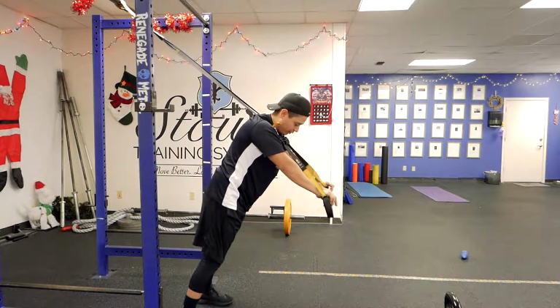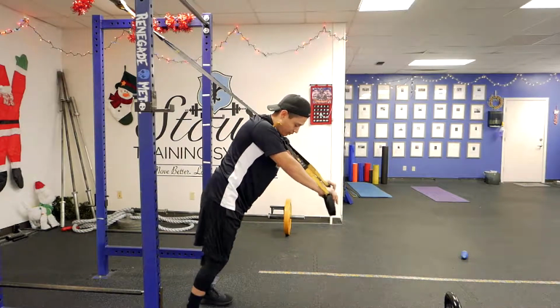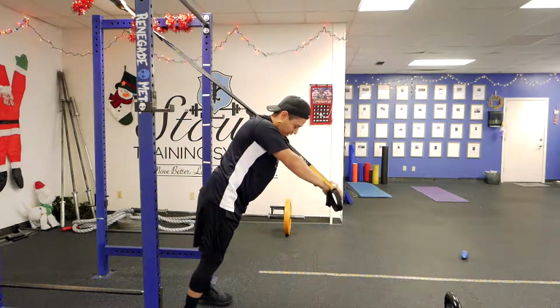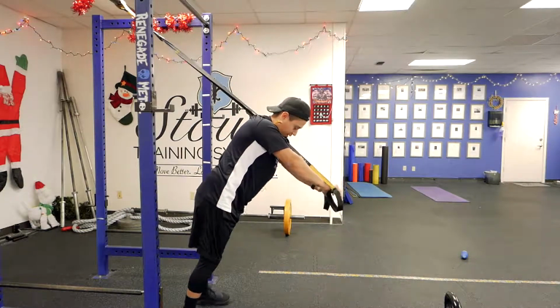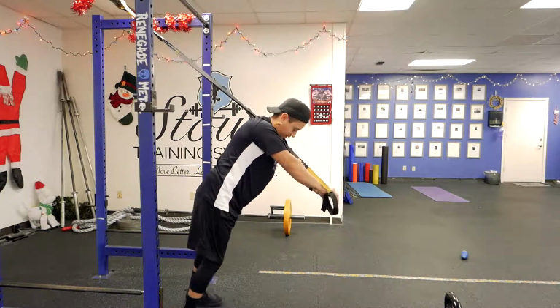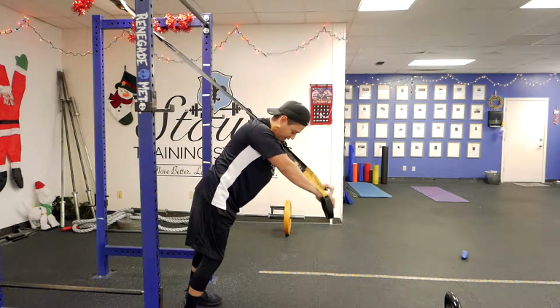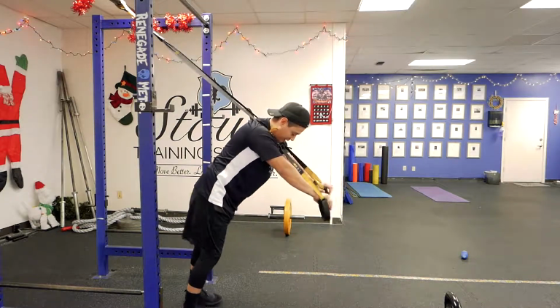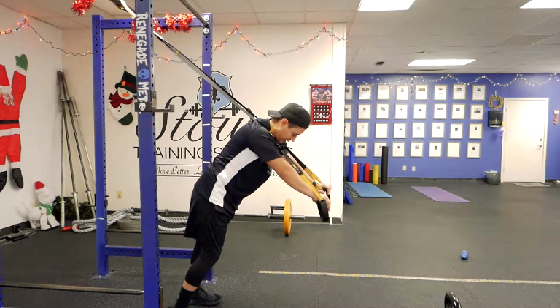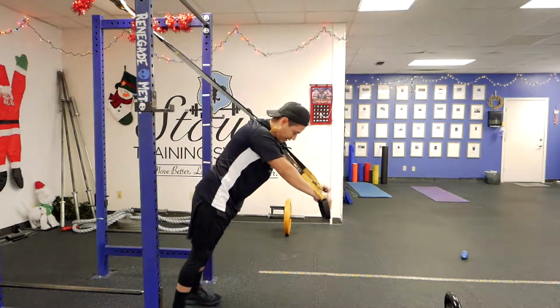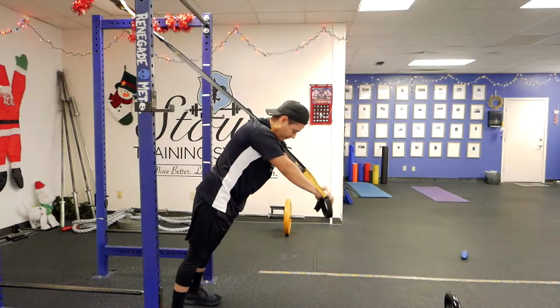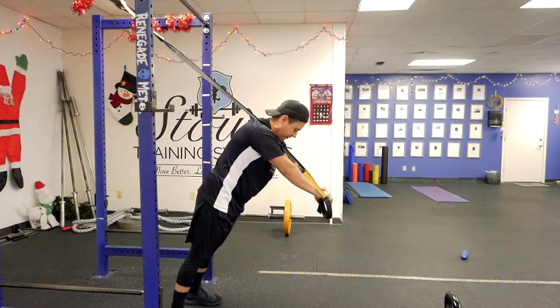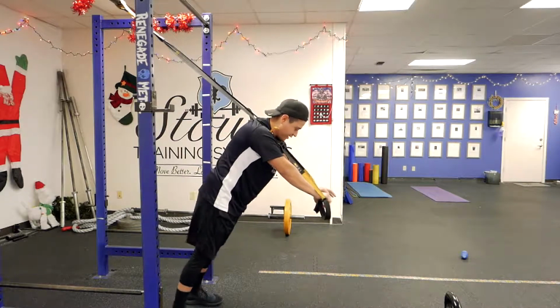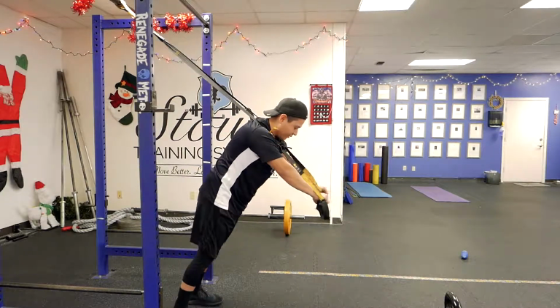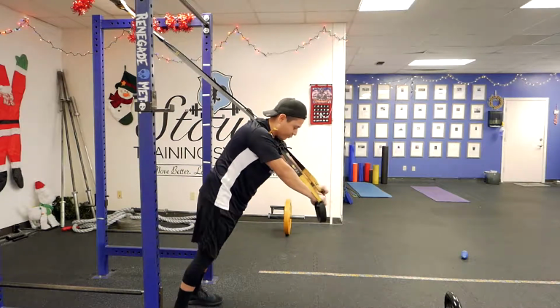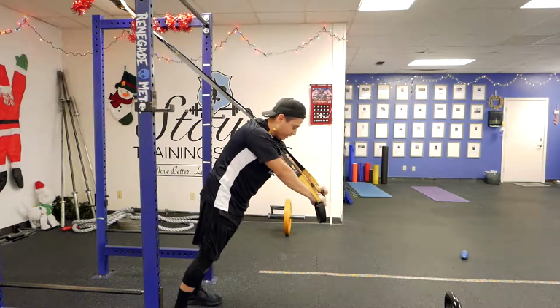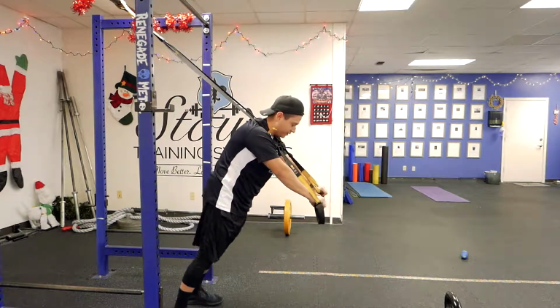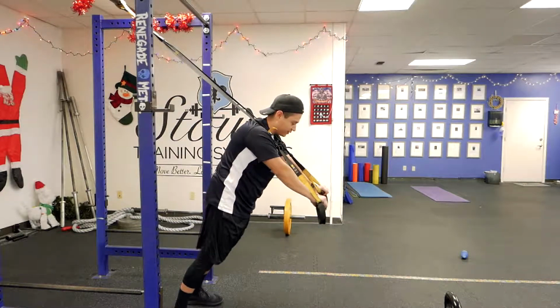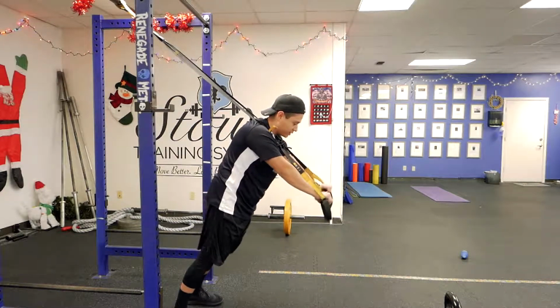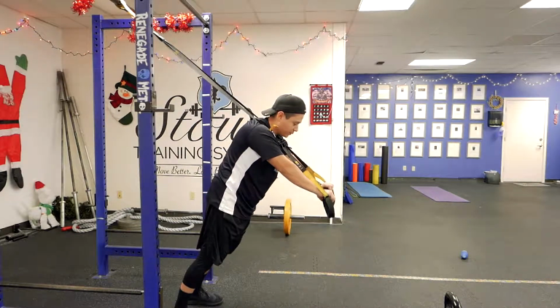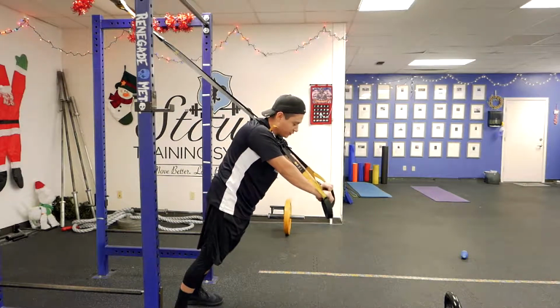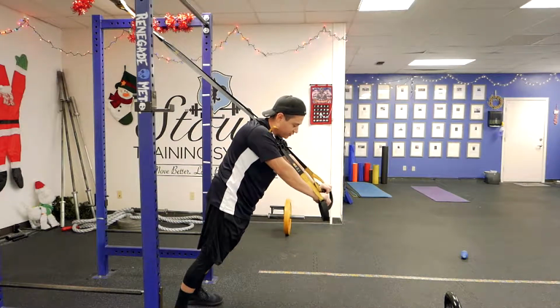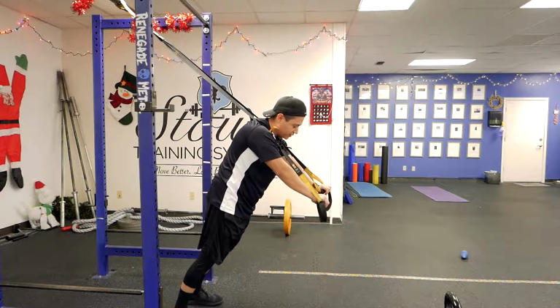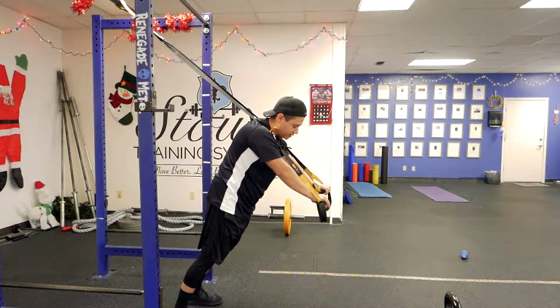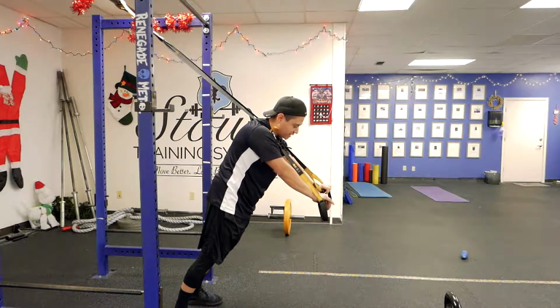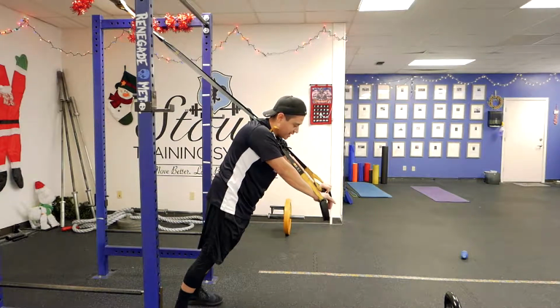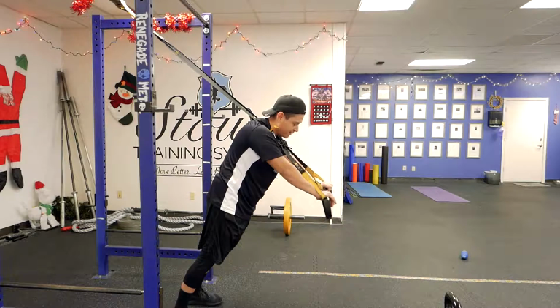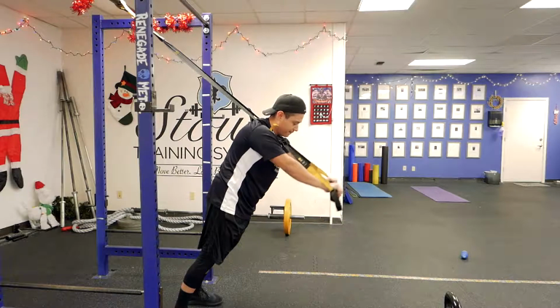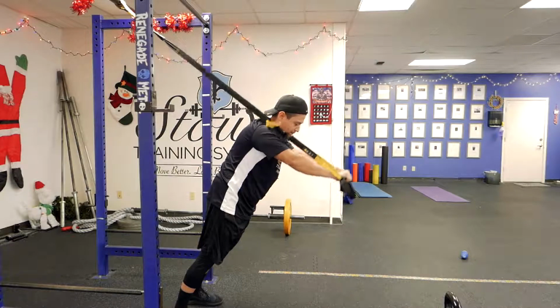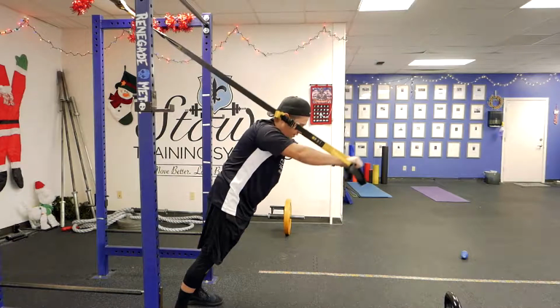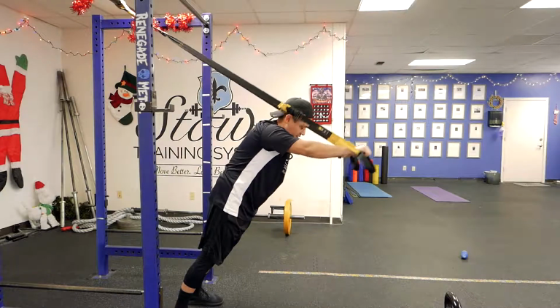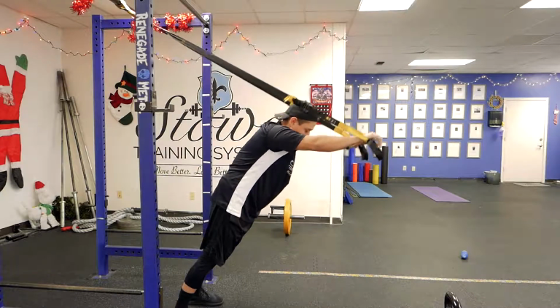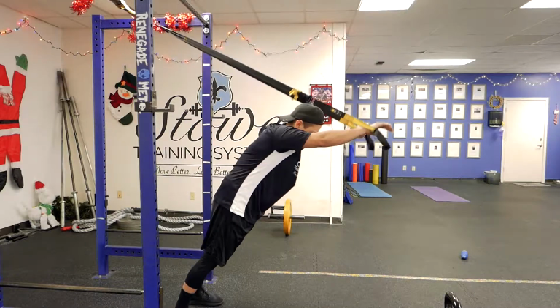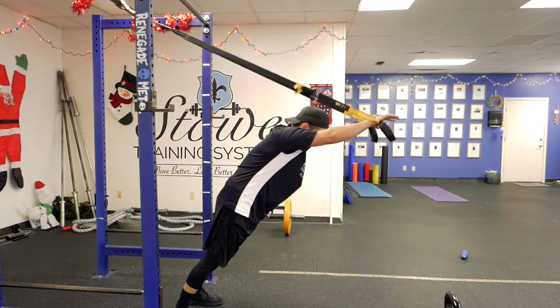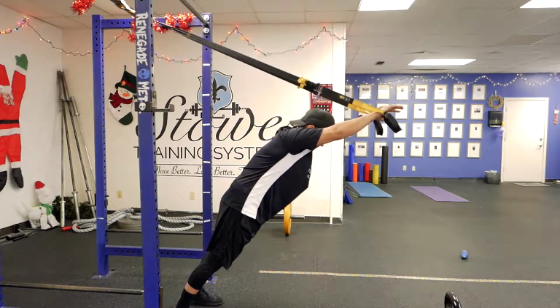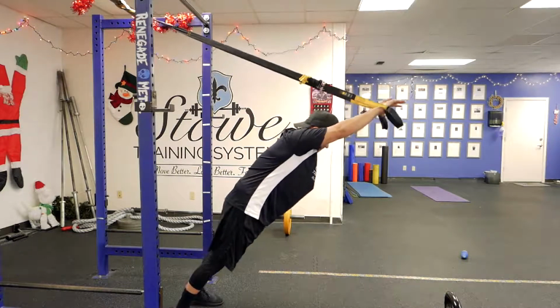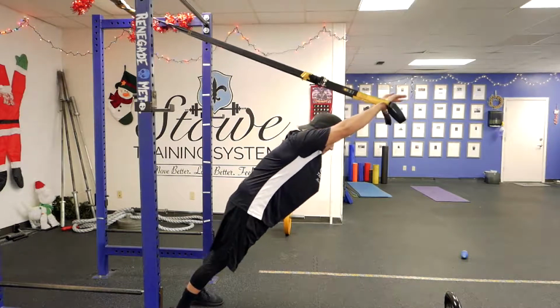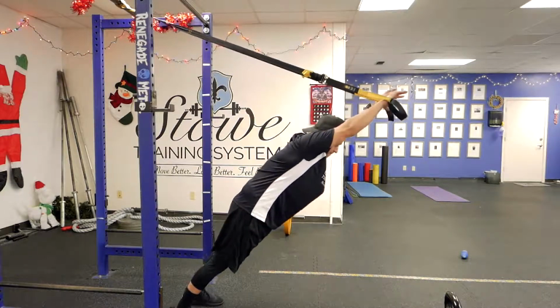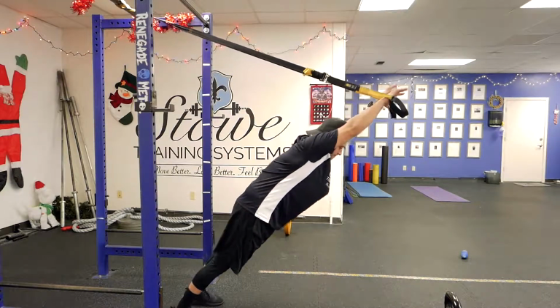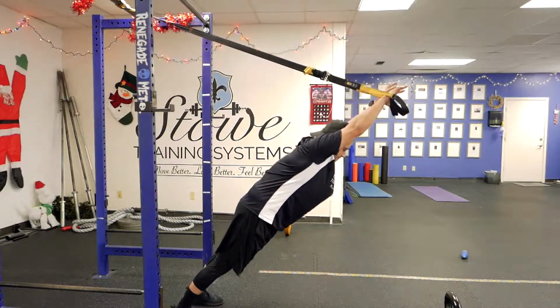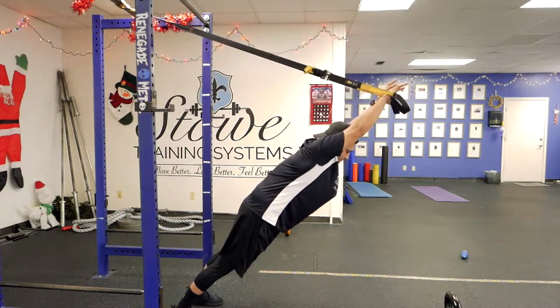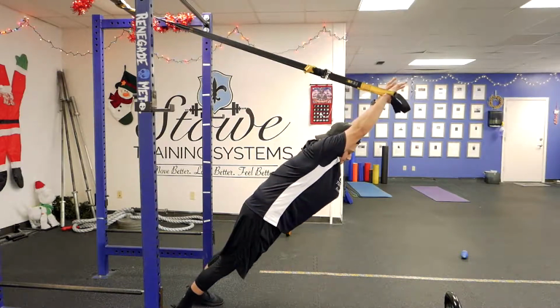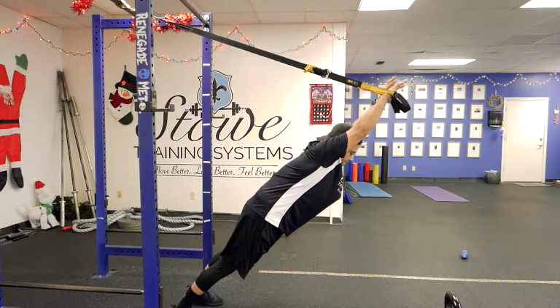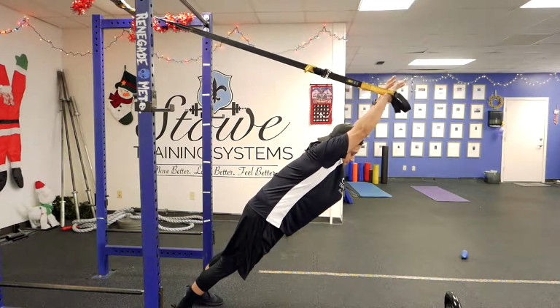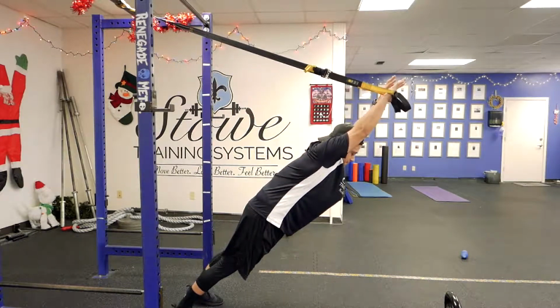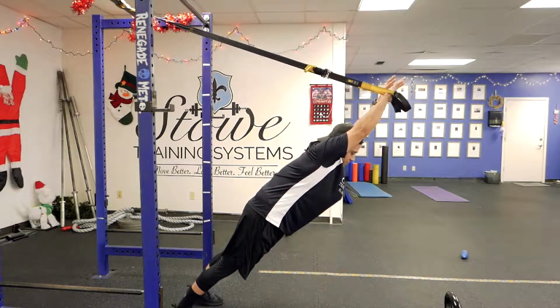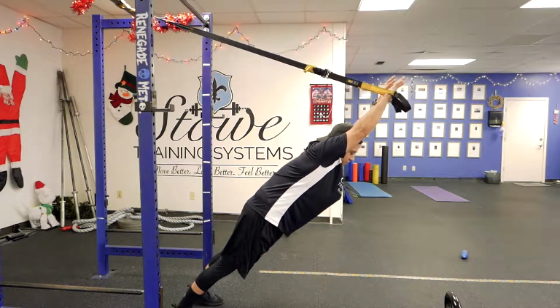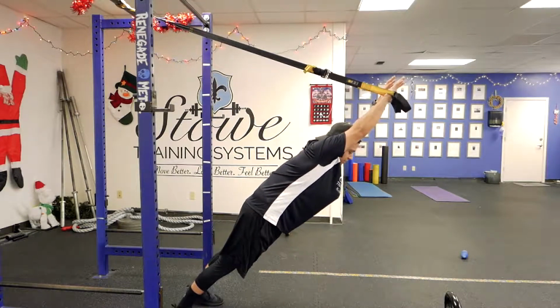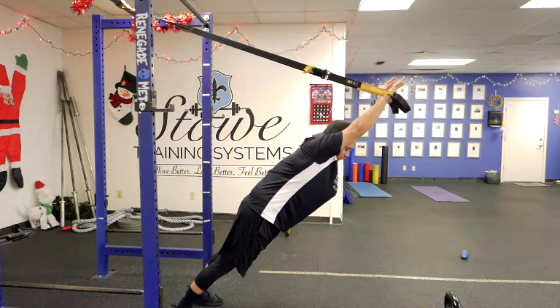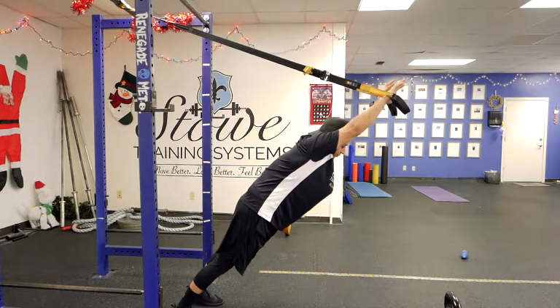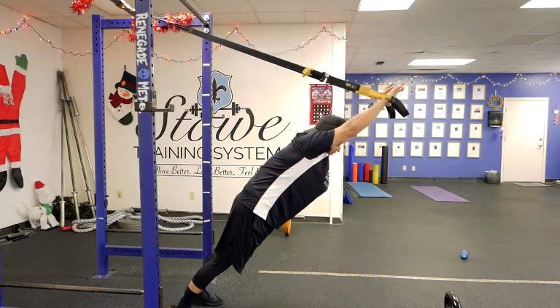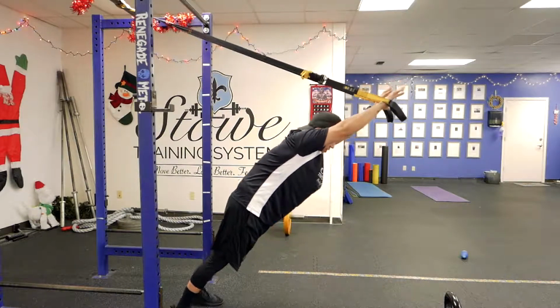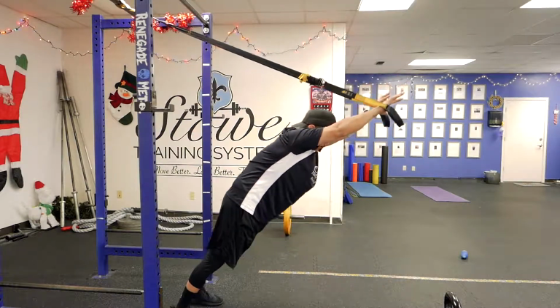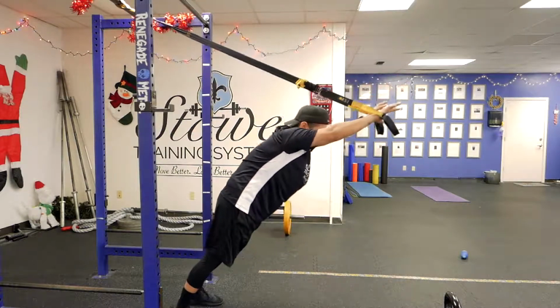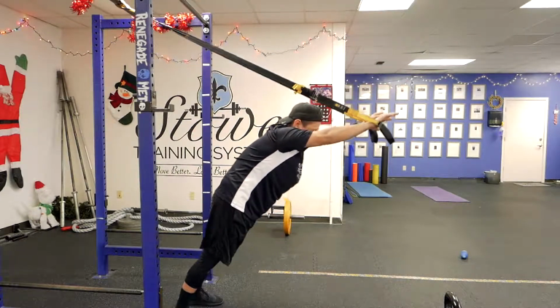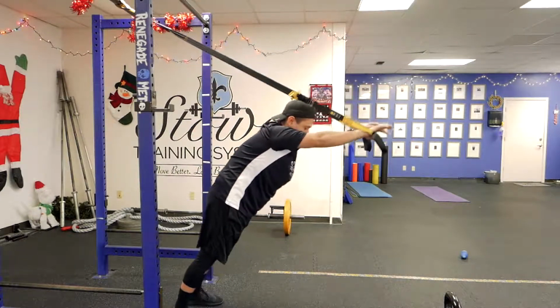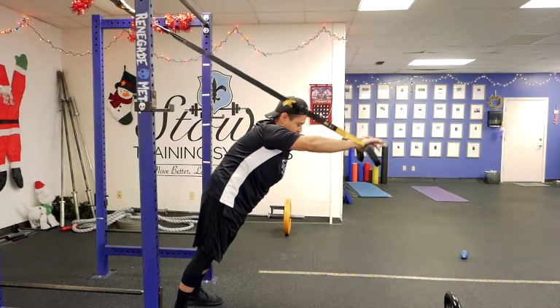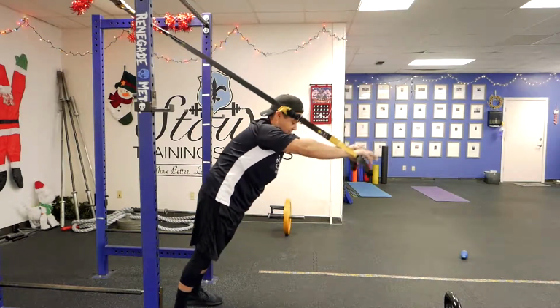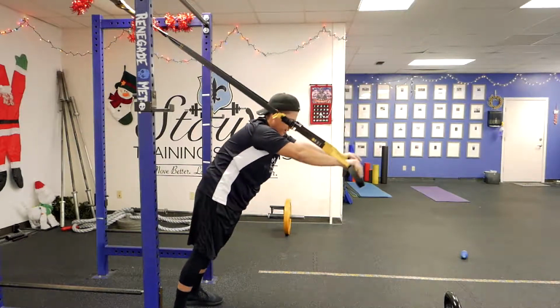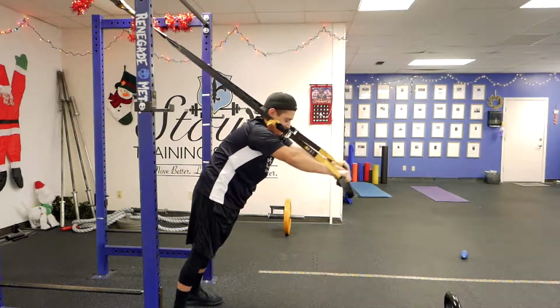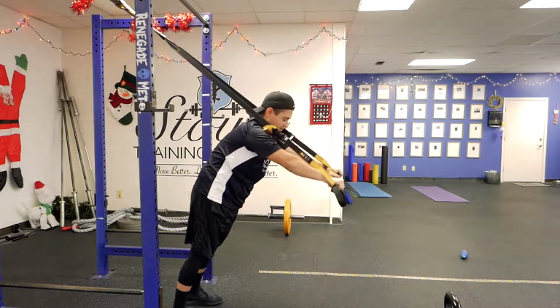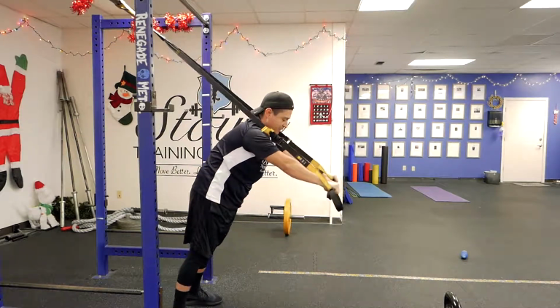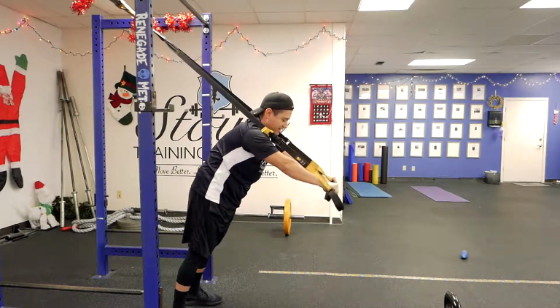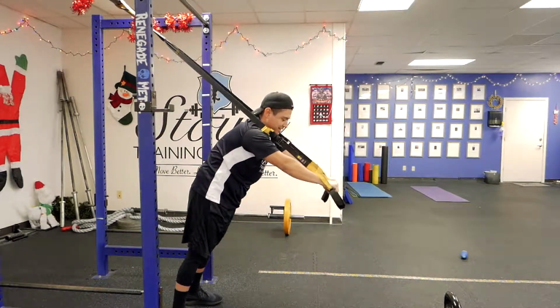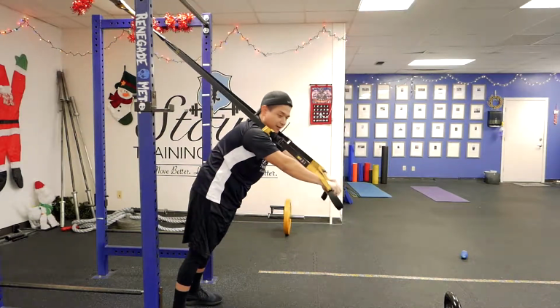So we want to get our feet hip width, squeeze your glutes tight, reach up as far as you can and then back down.